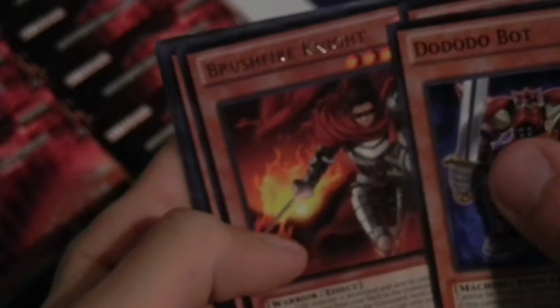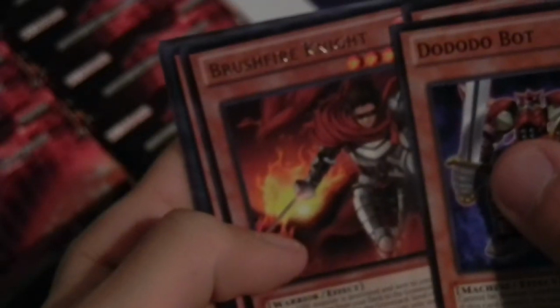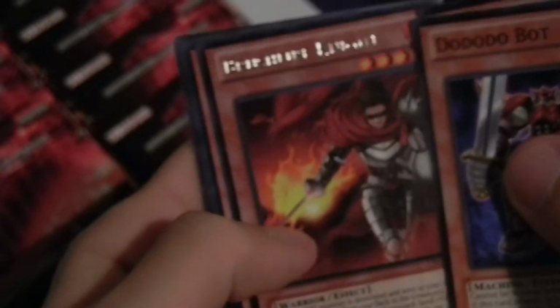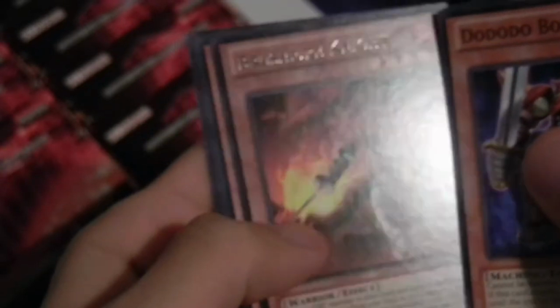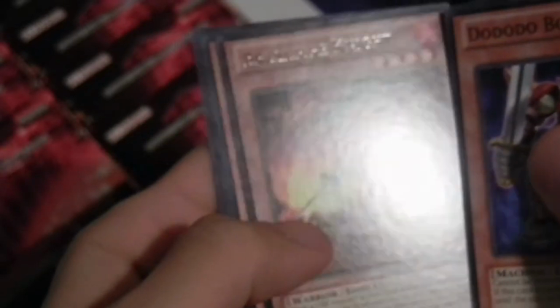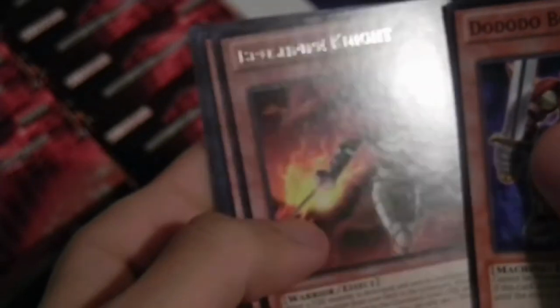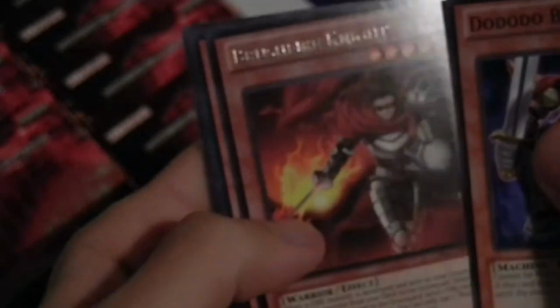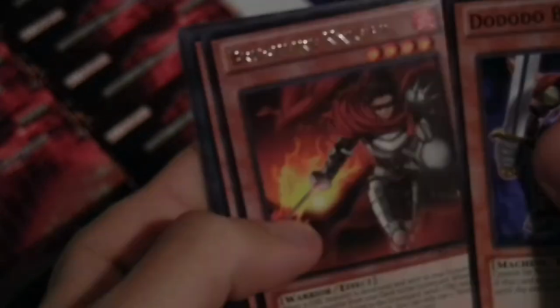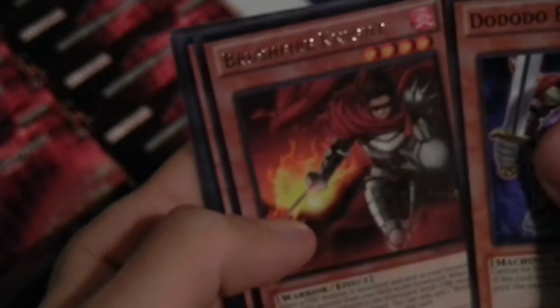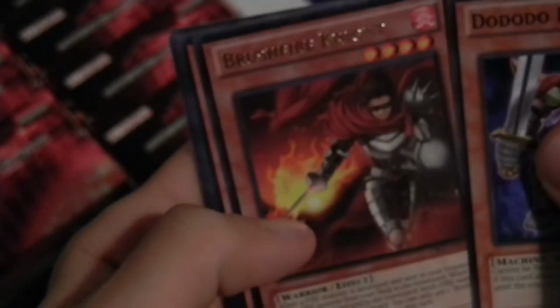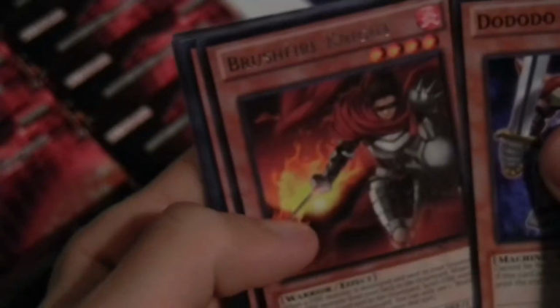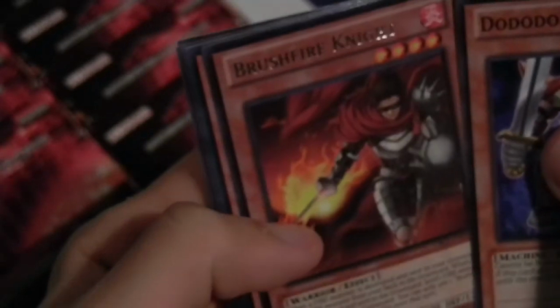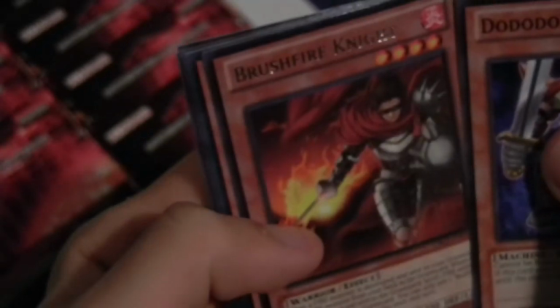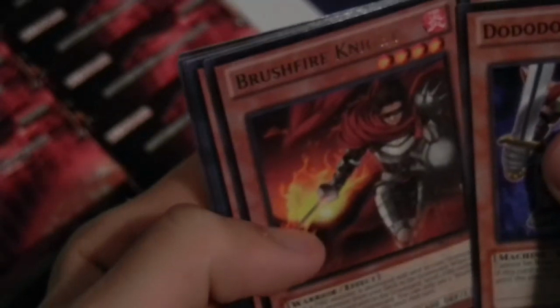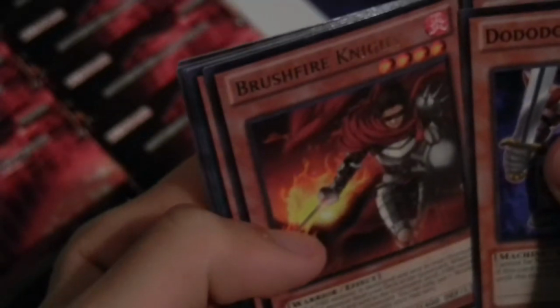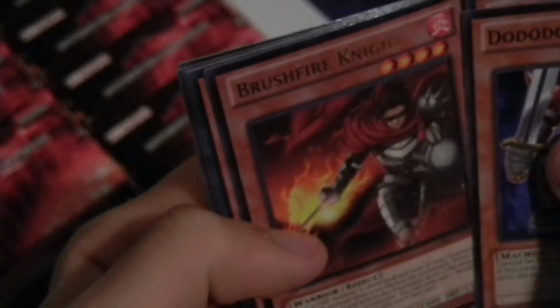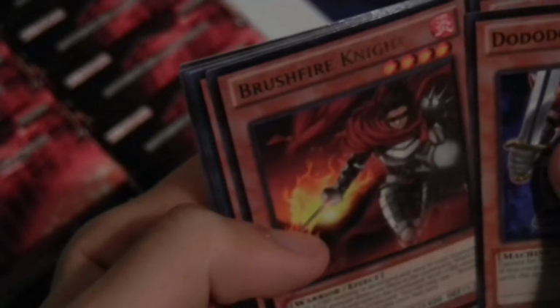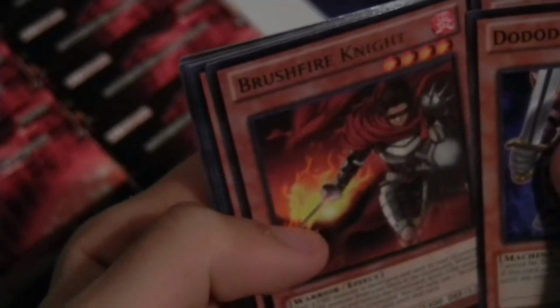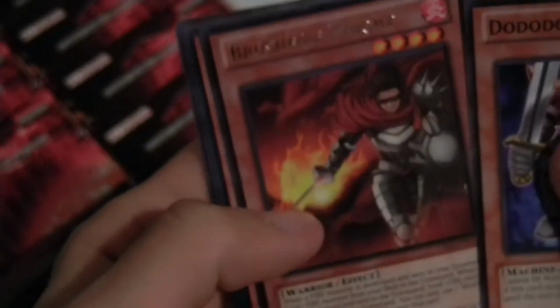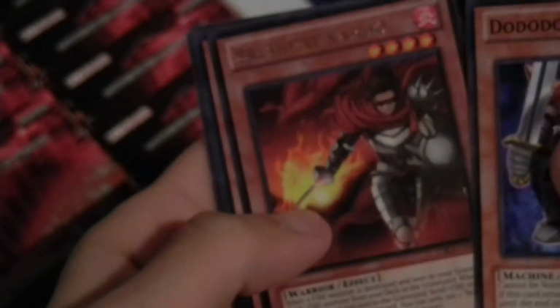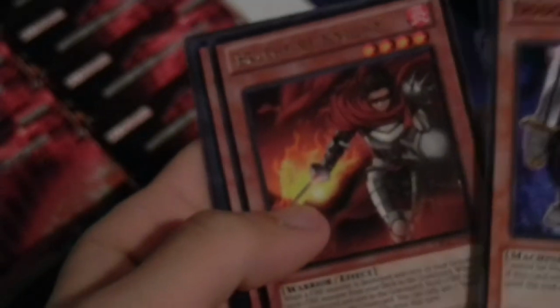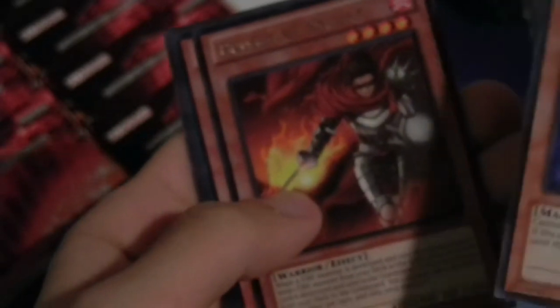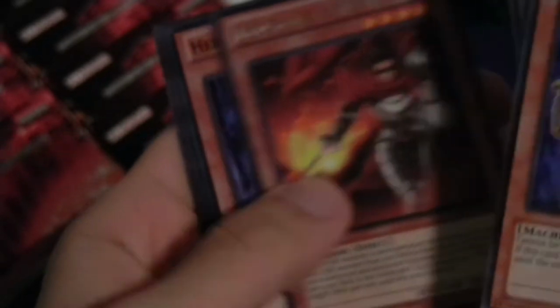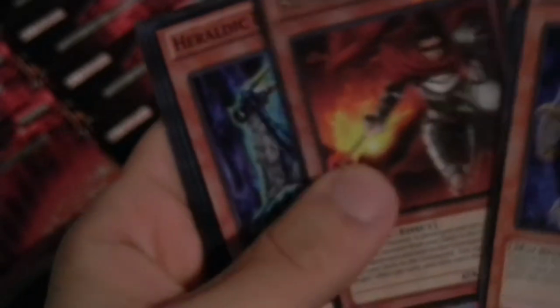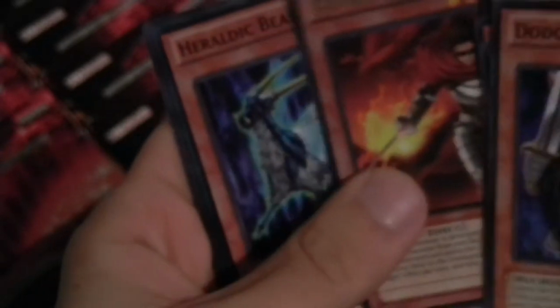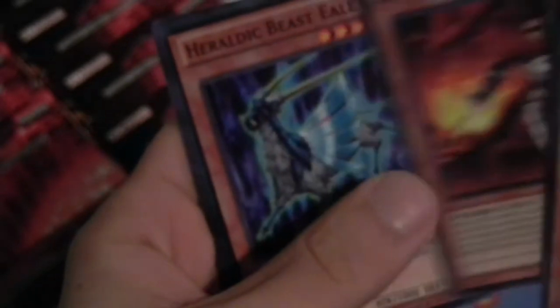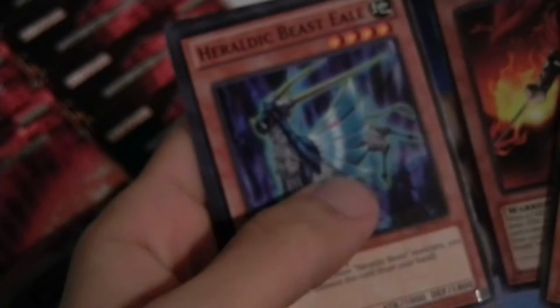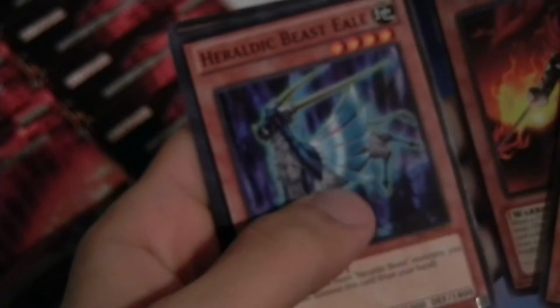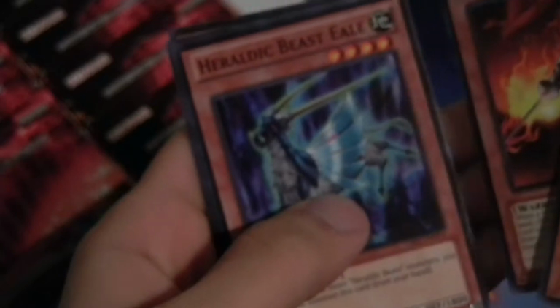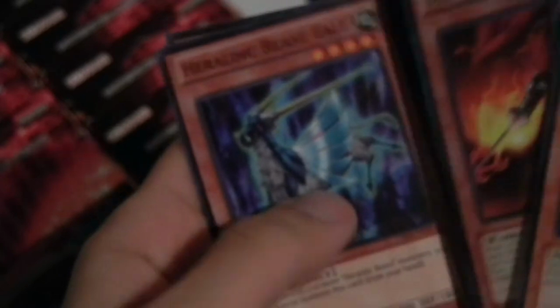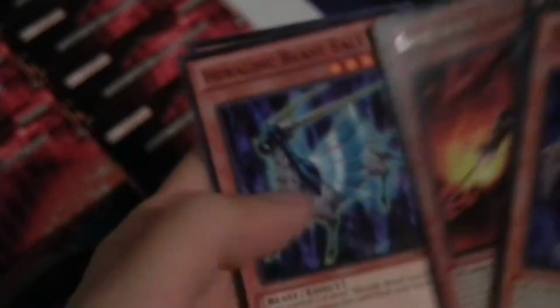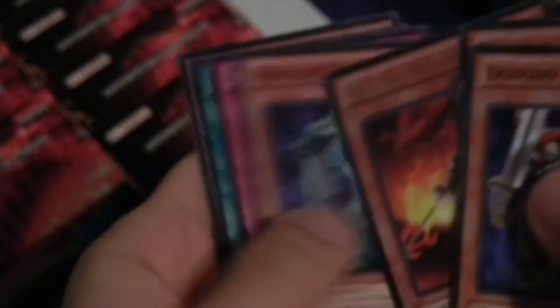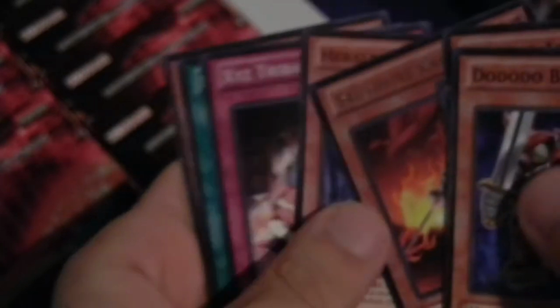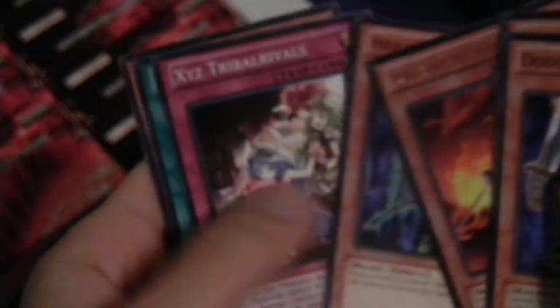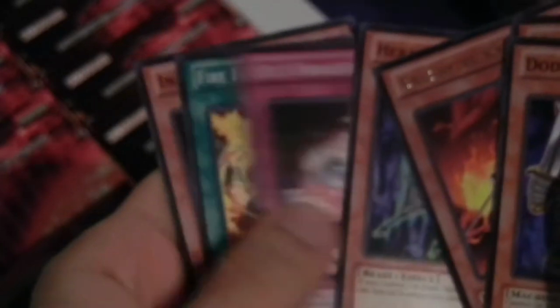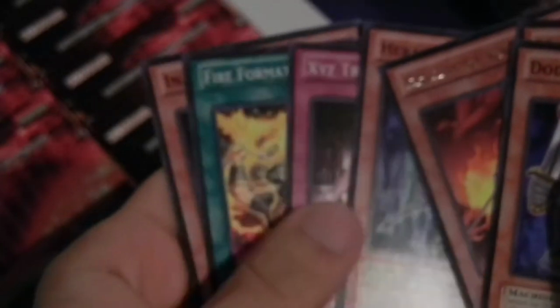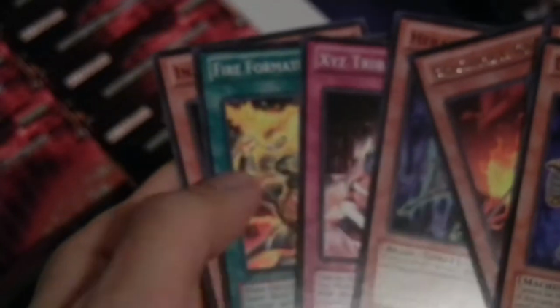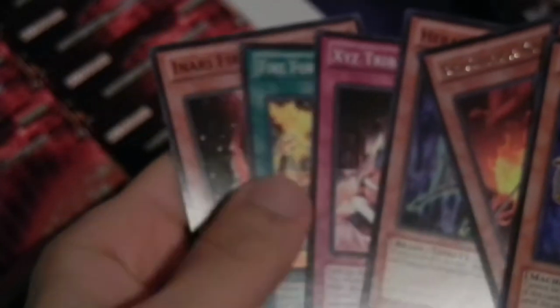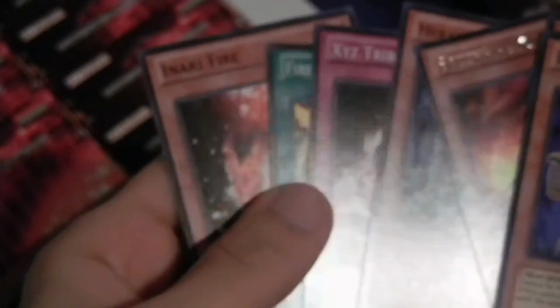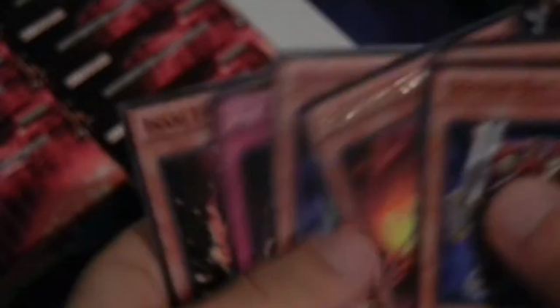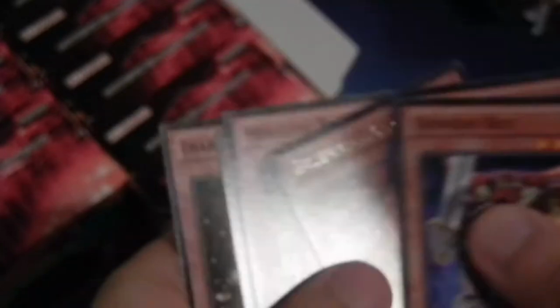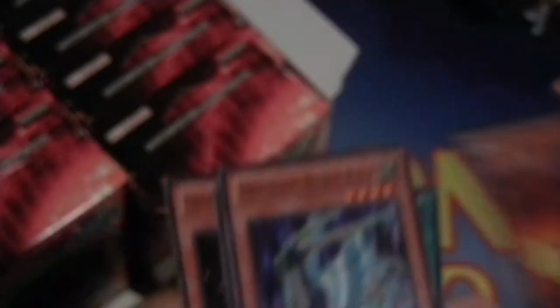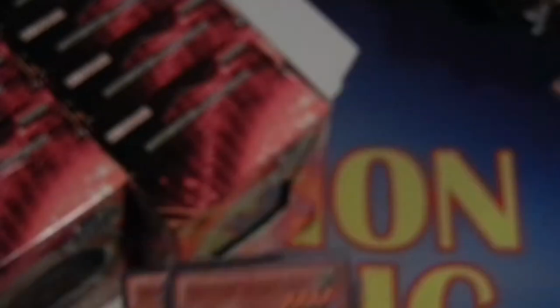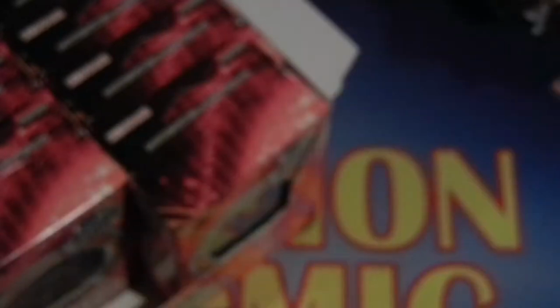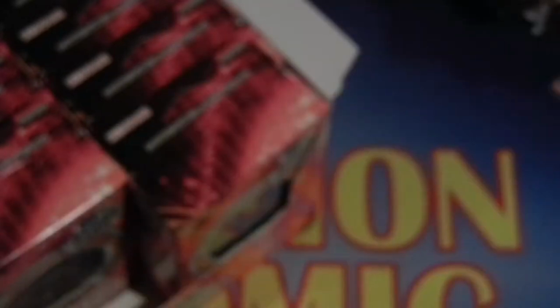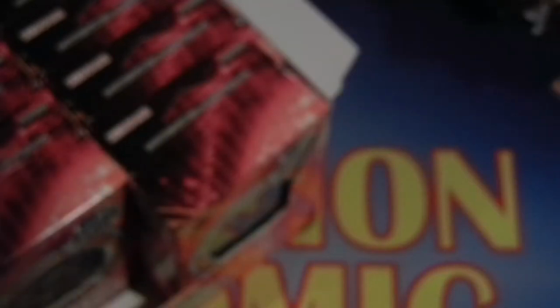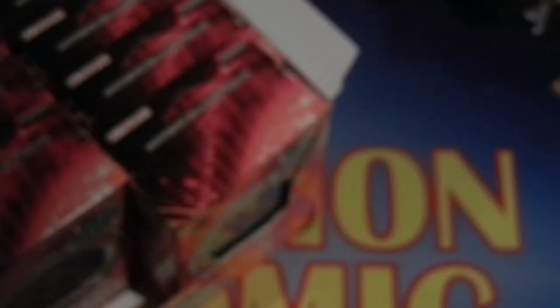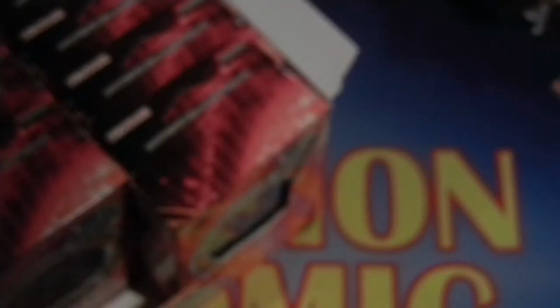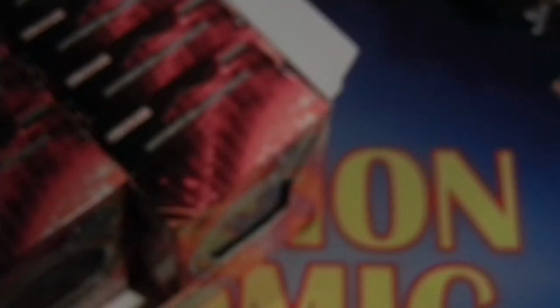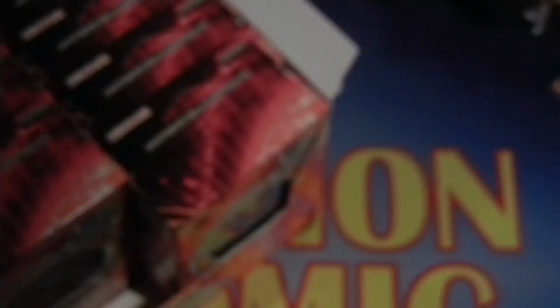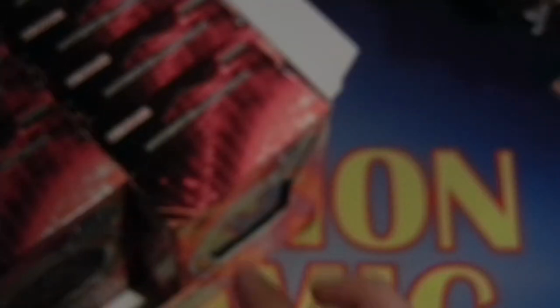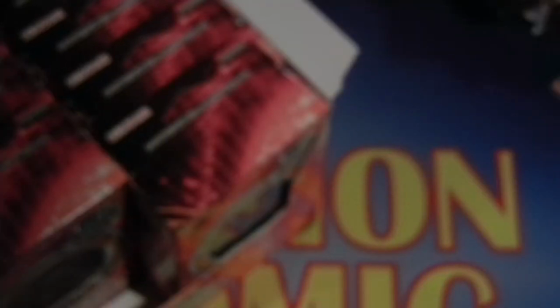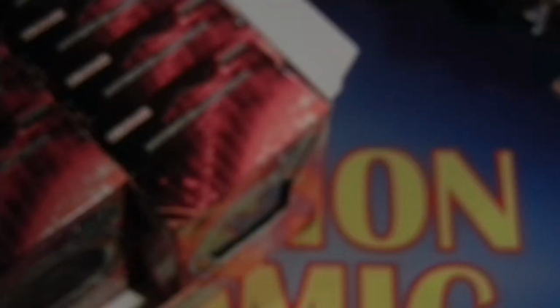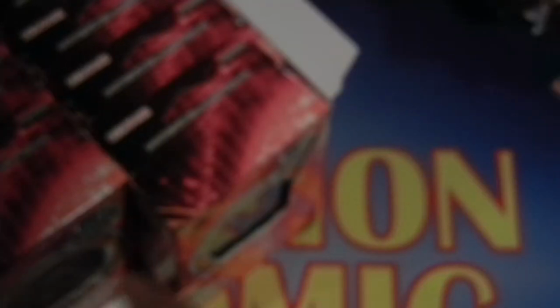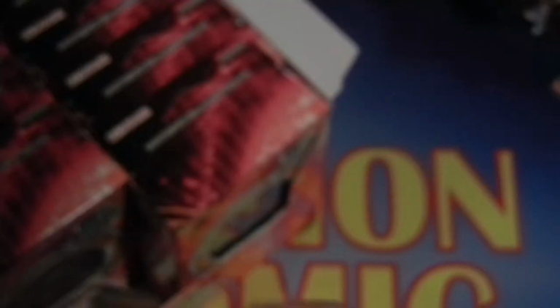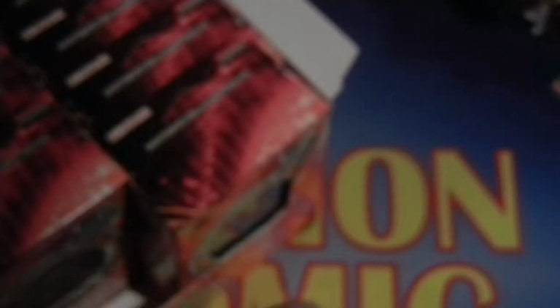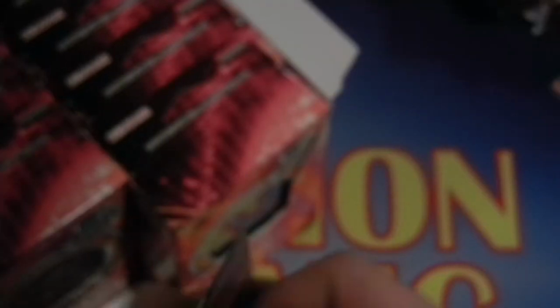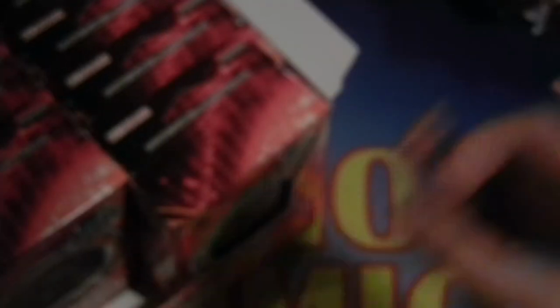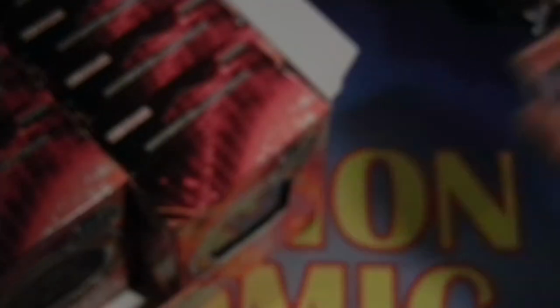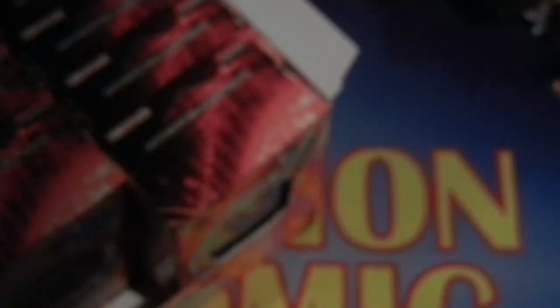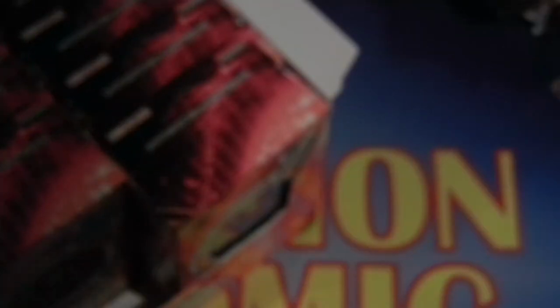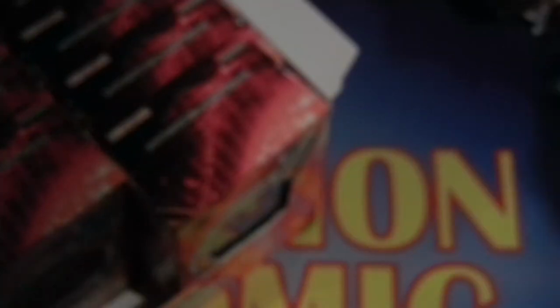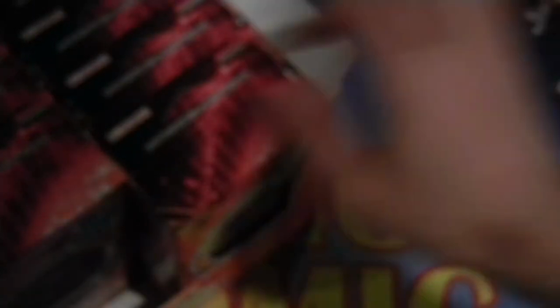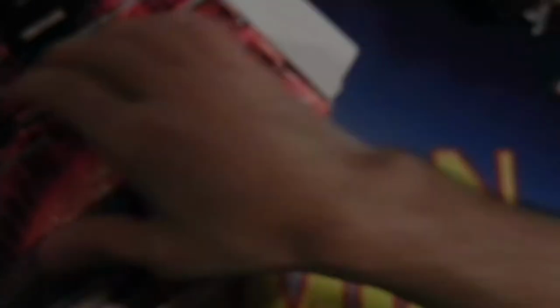What's his name? Brushfire Knight. Wow, no holos out of the first Special Edition pack.